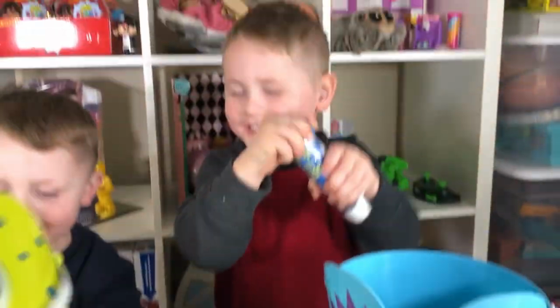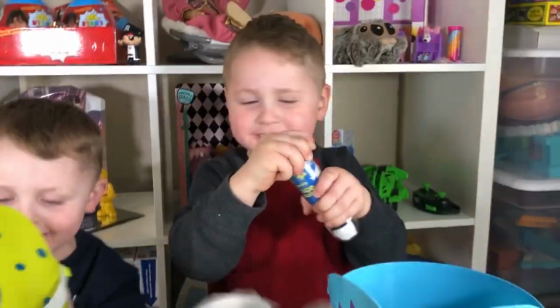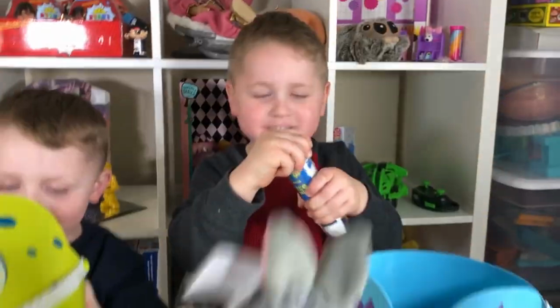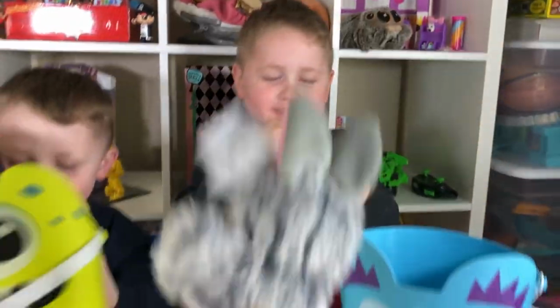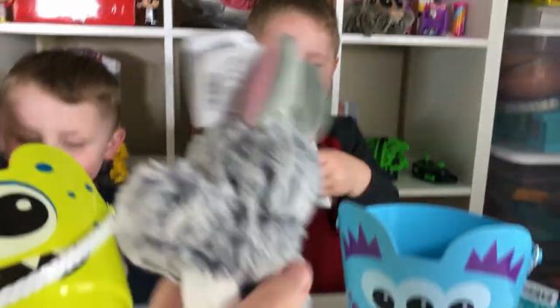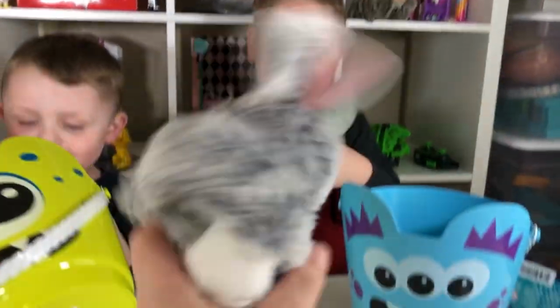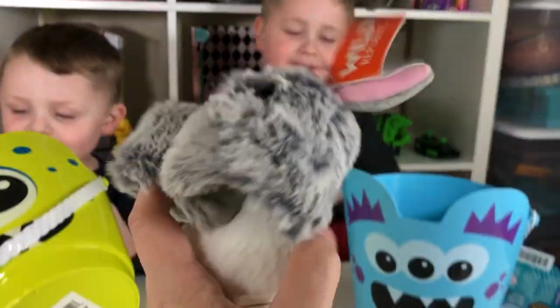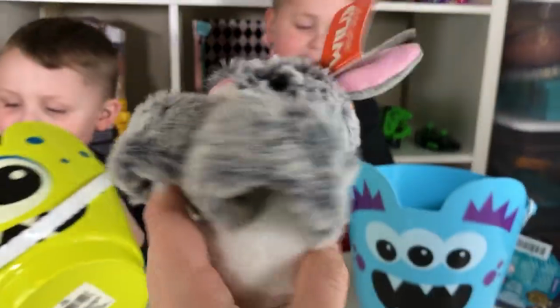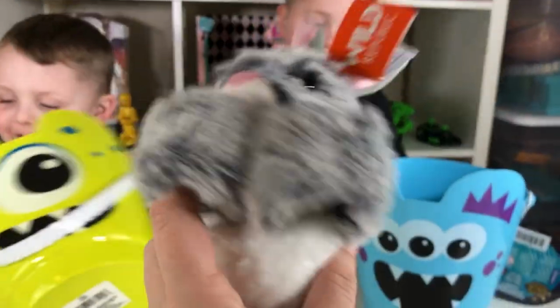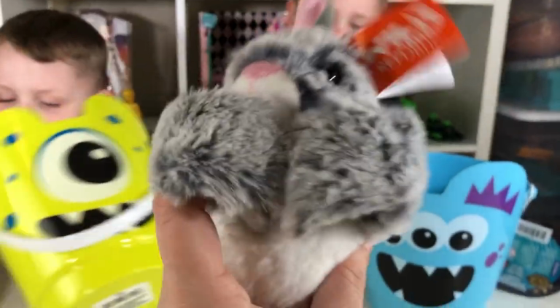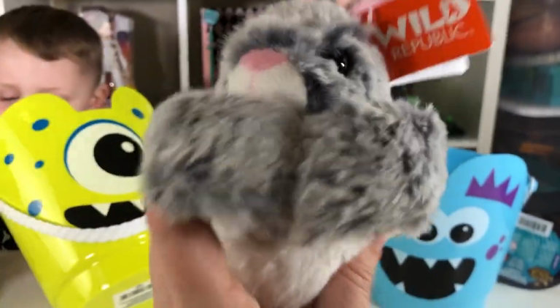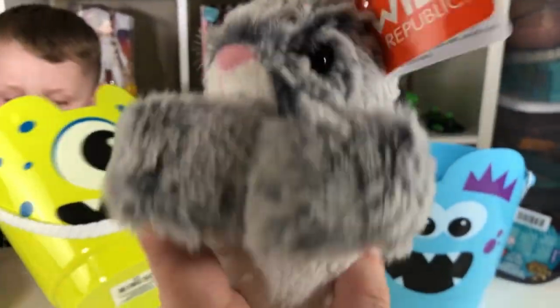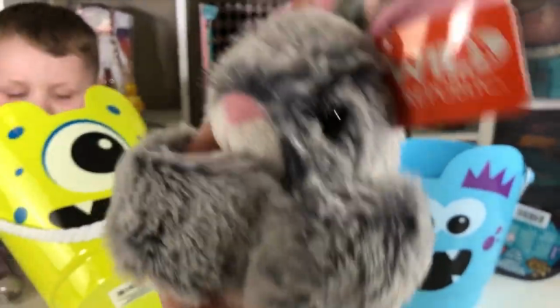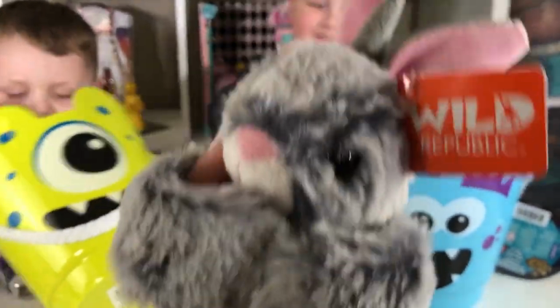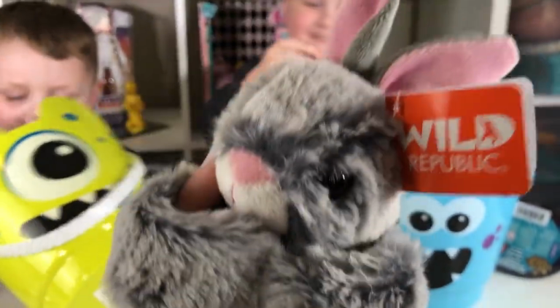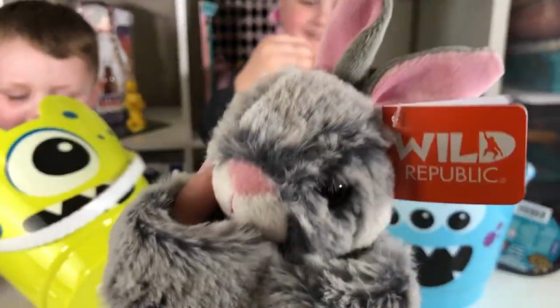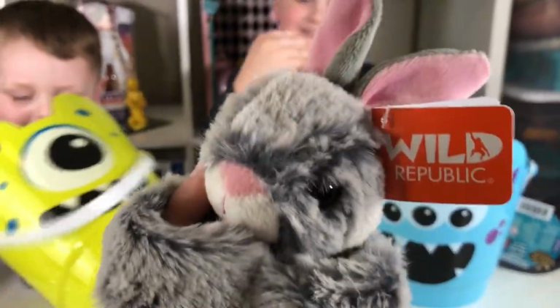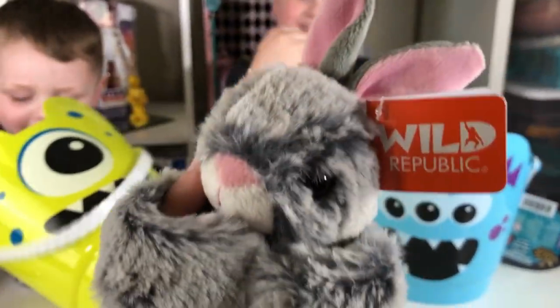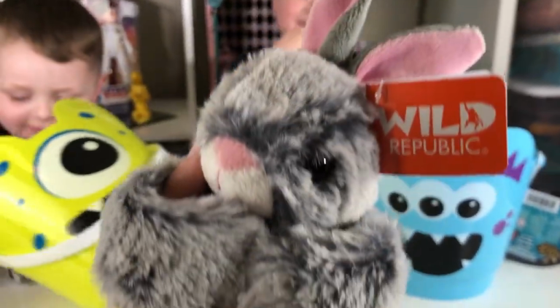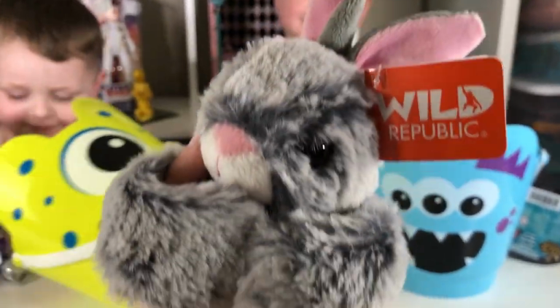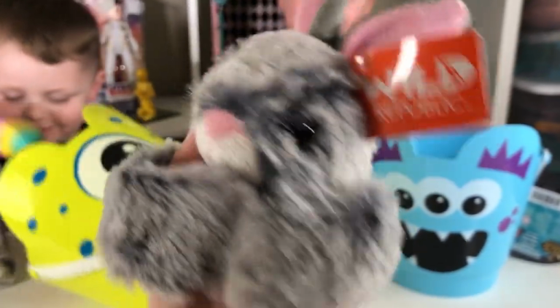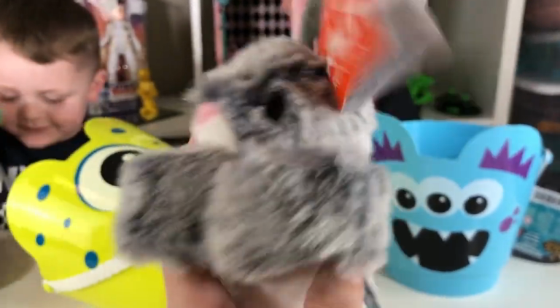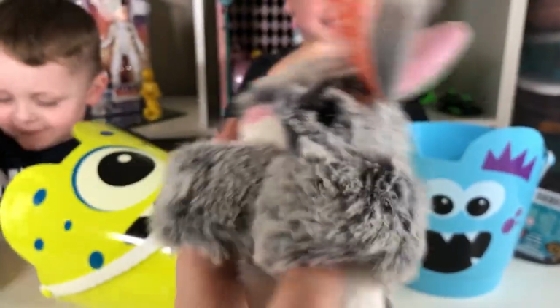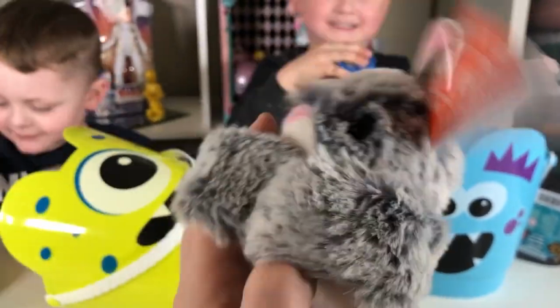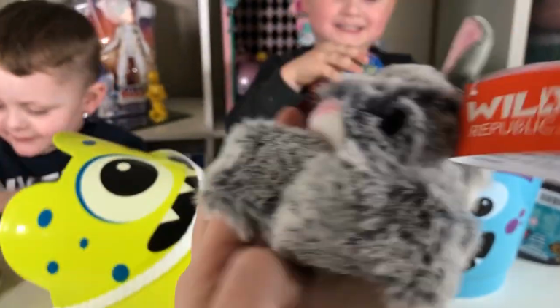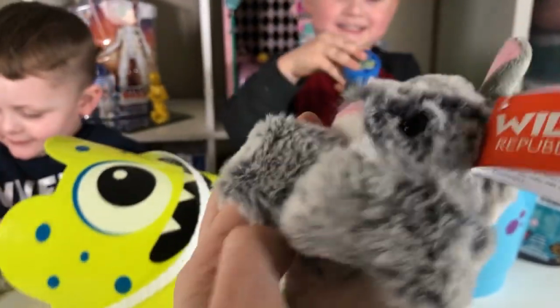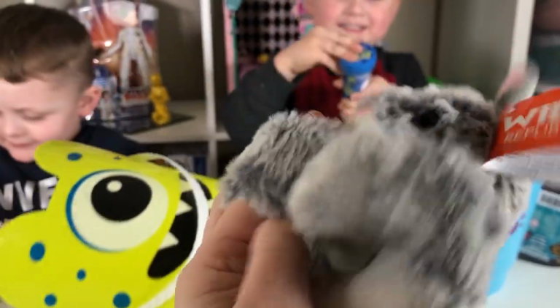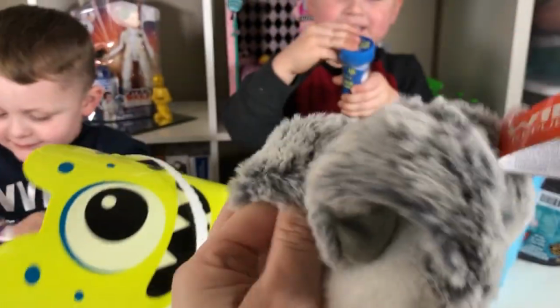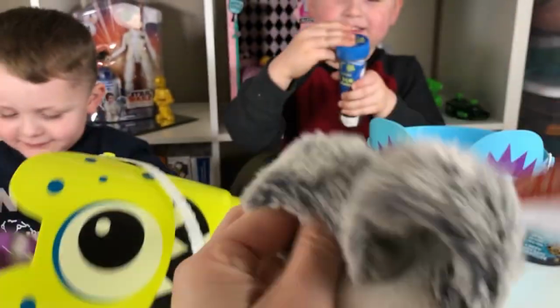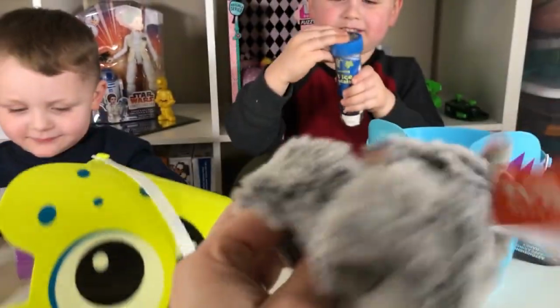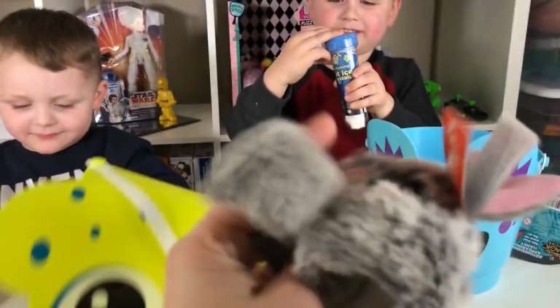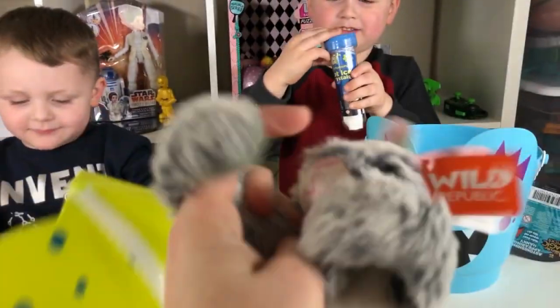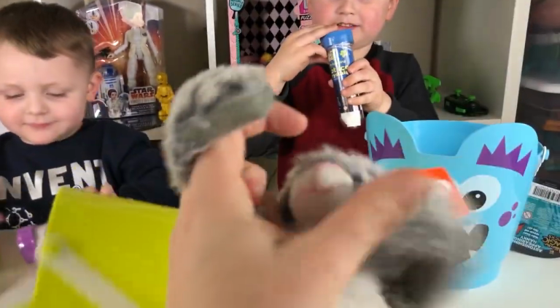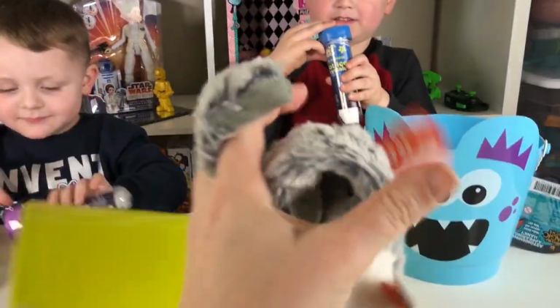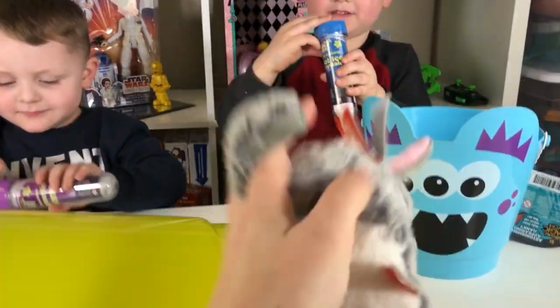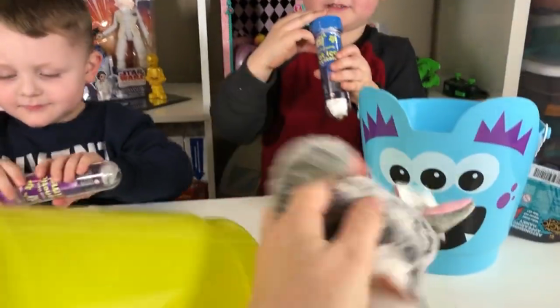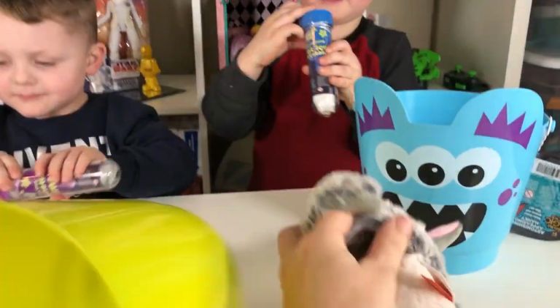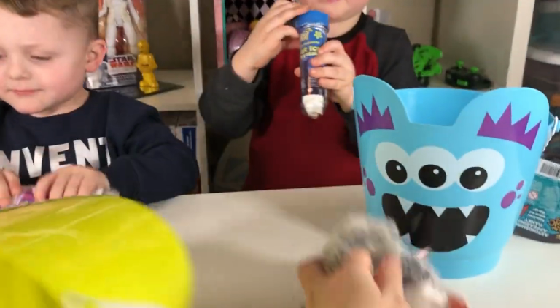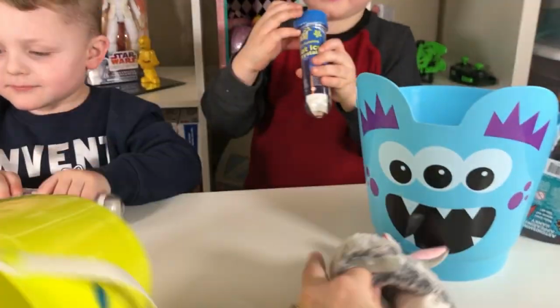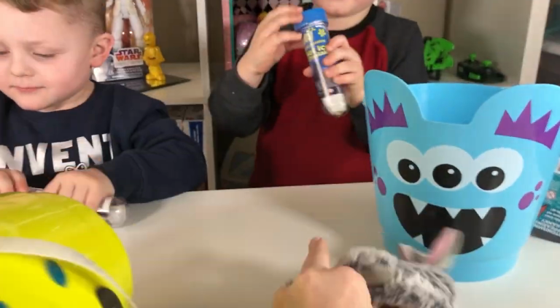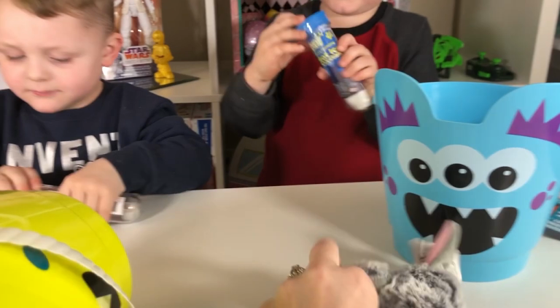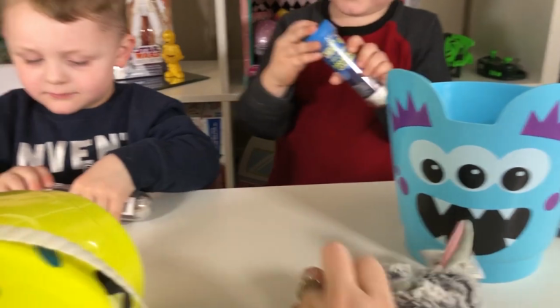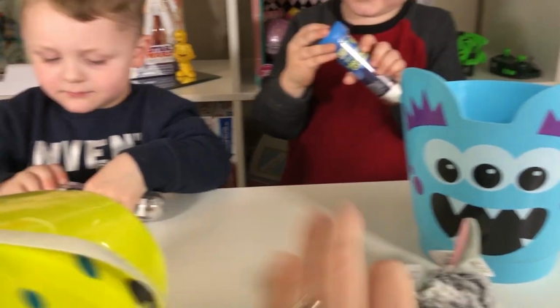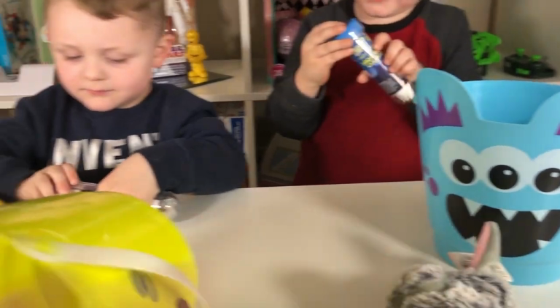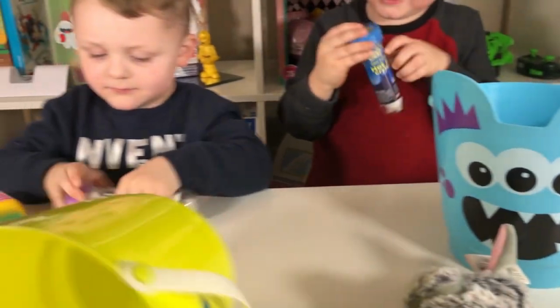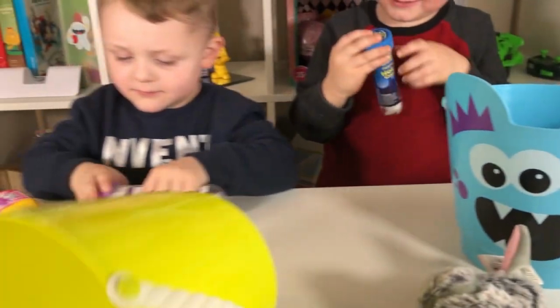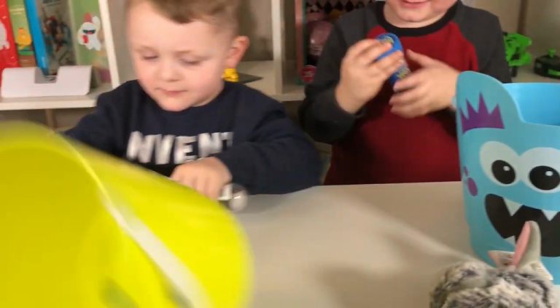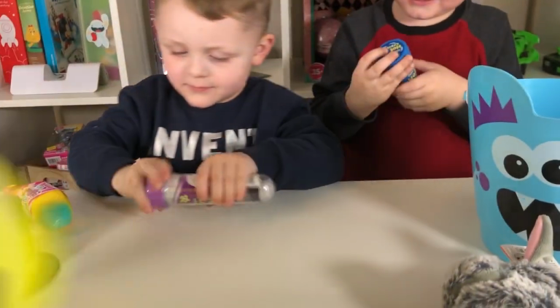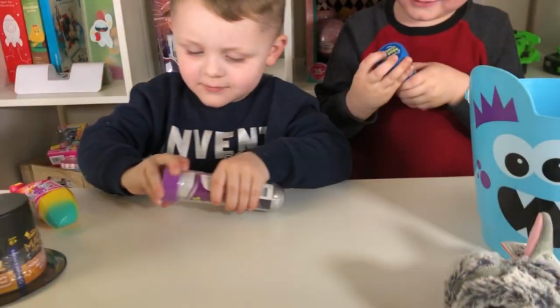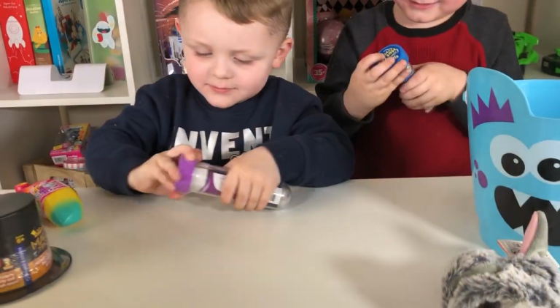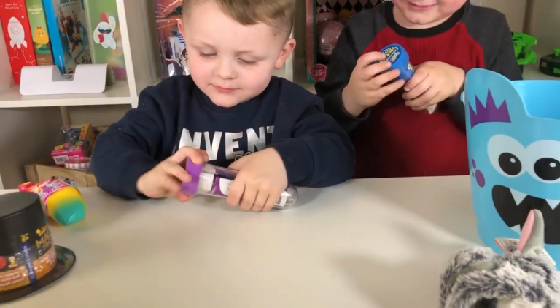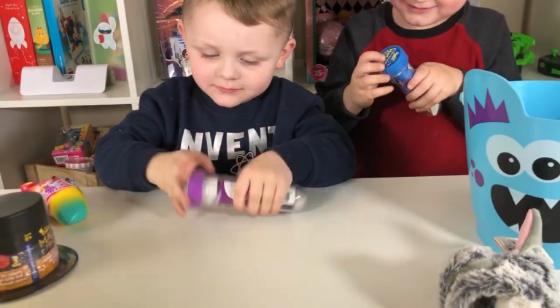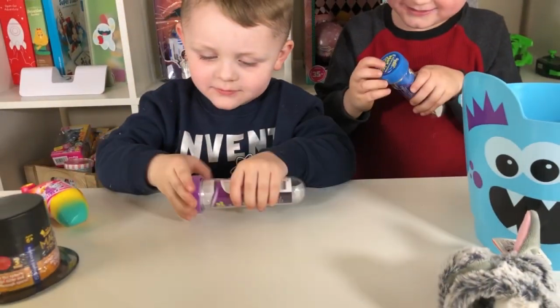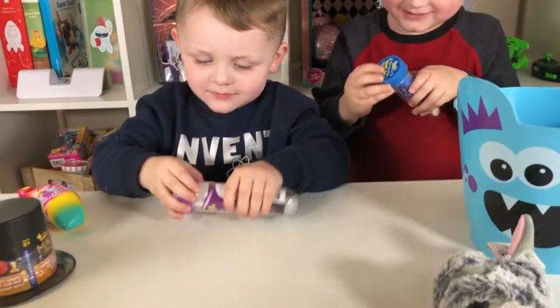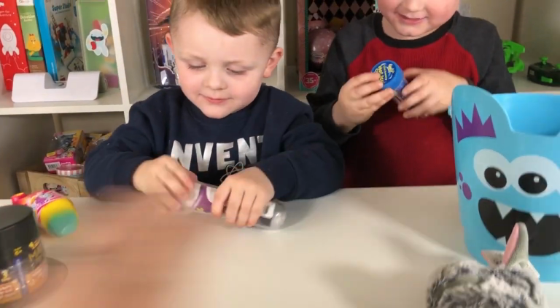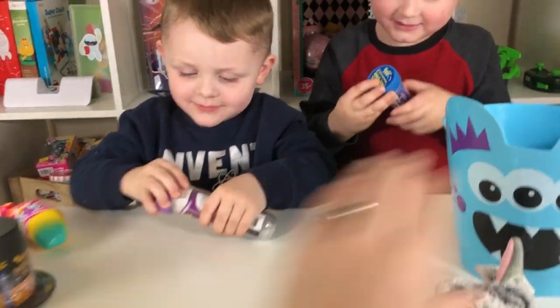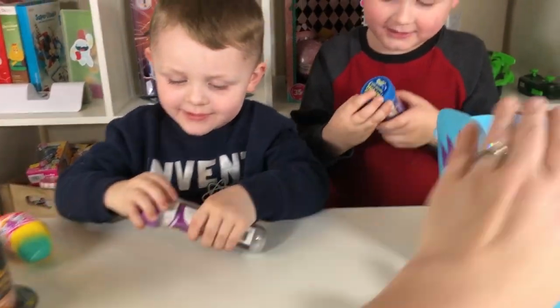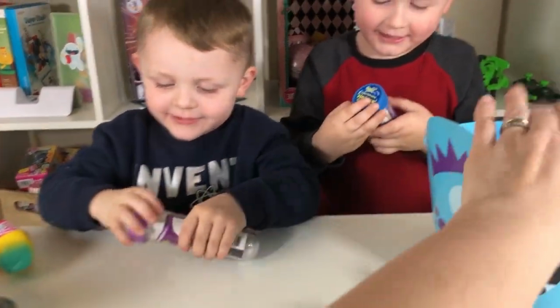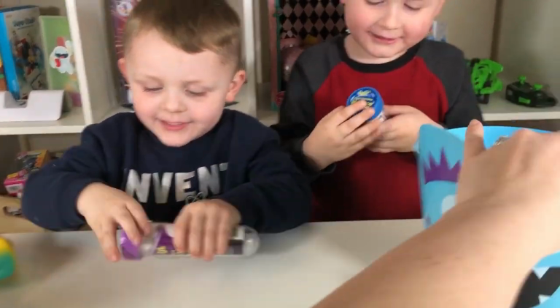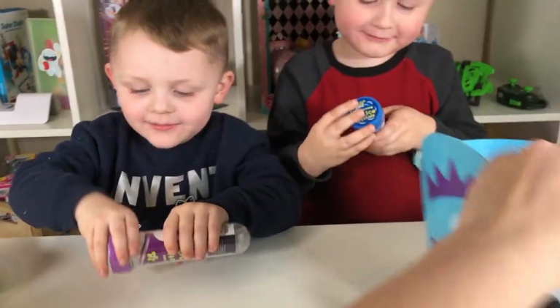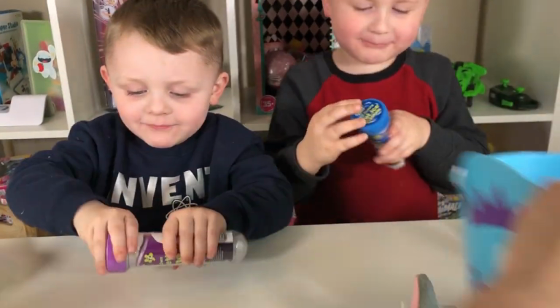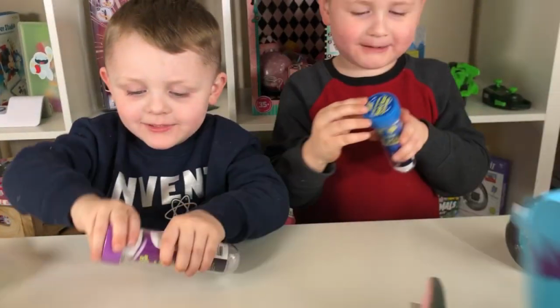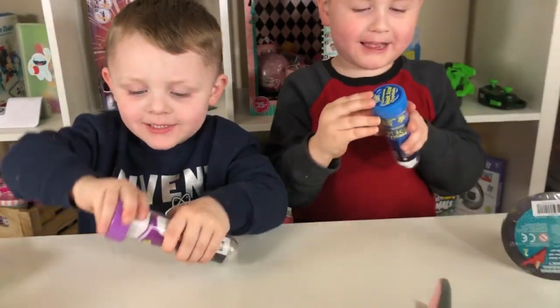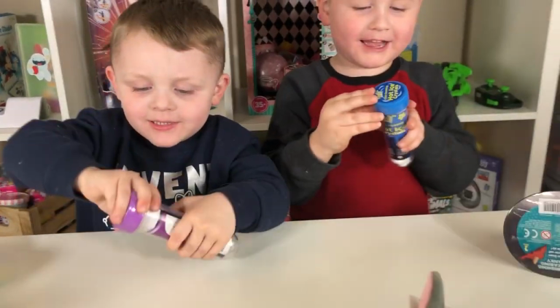Oh my goodness! These little bunnies from Wild Republic, they got little snap bracelets on them. It's fun!